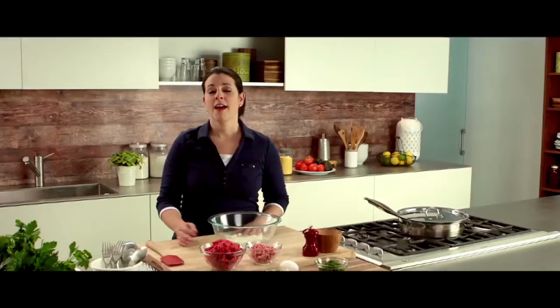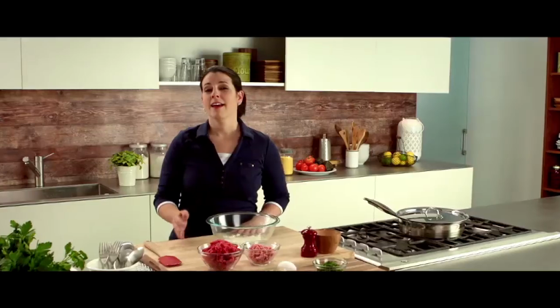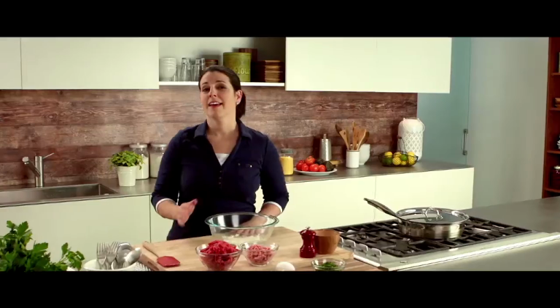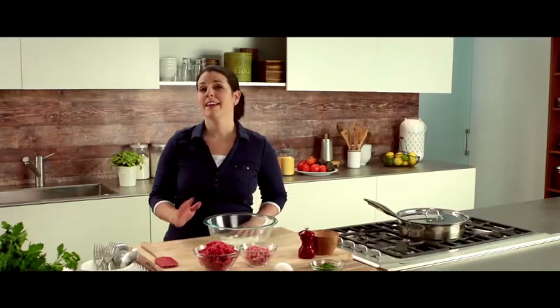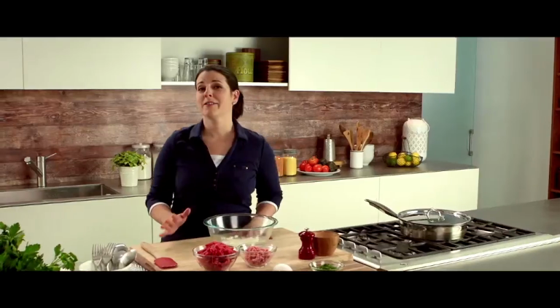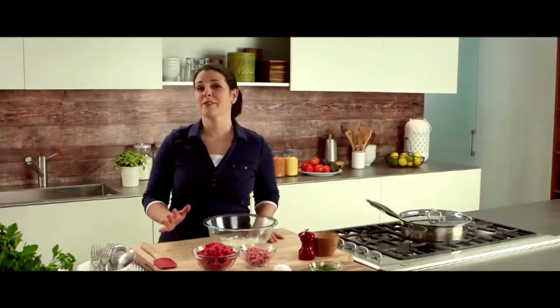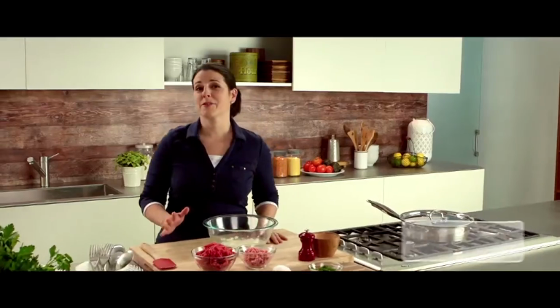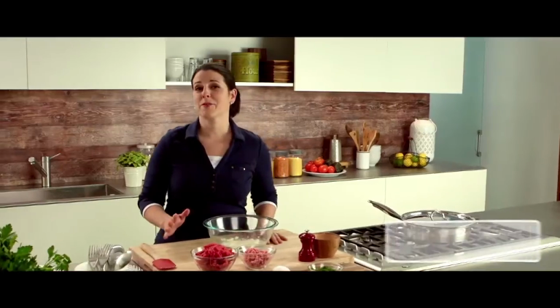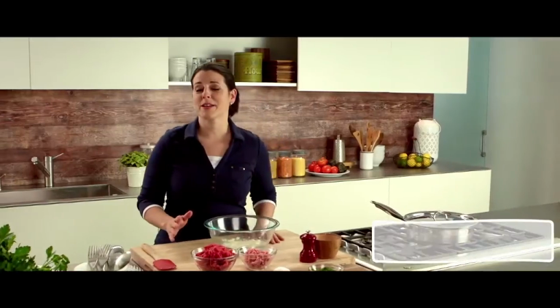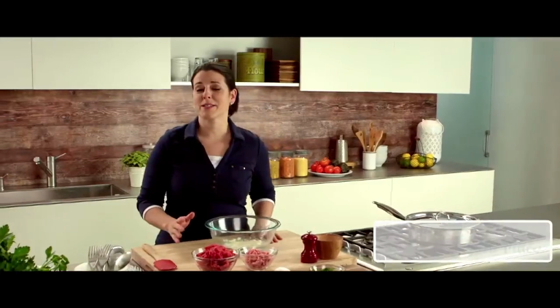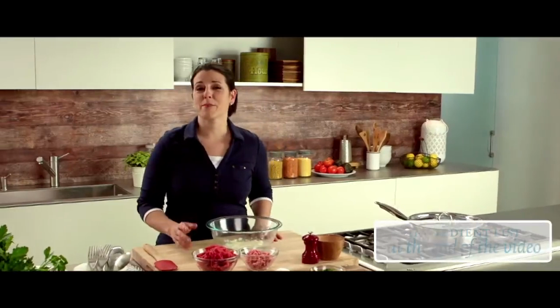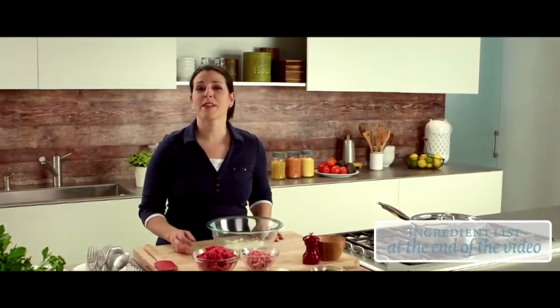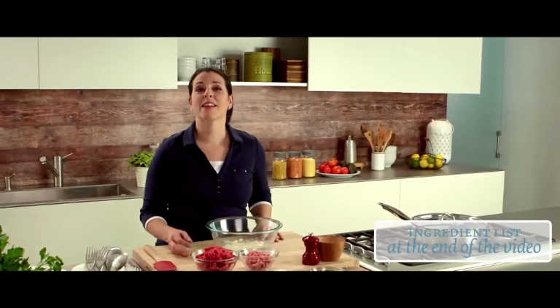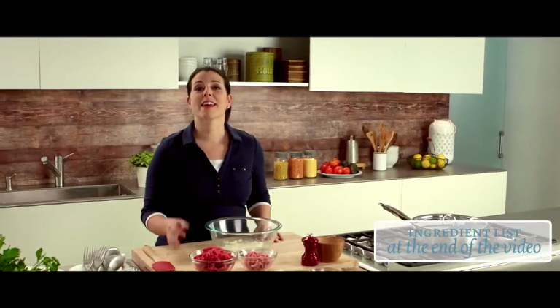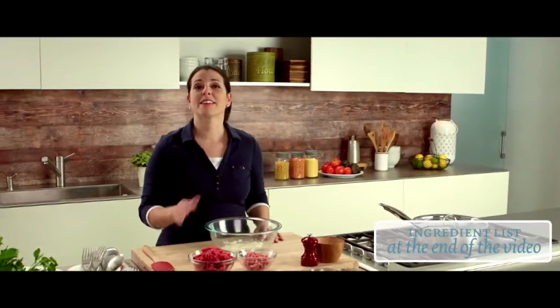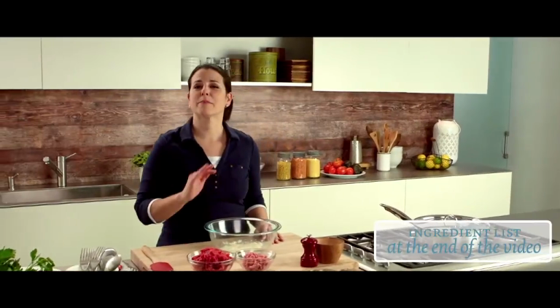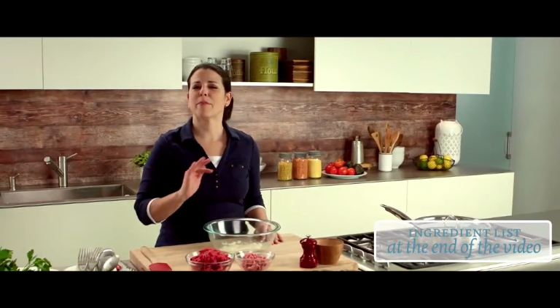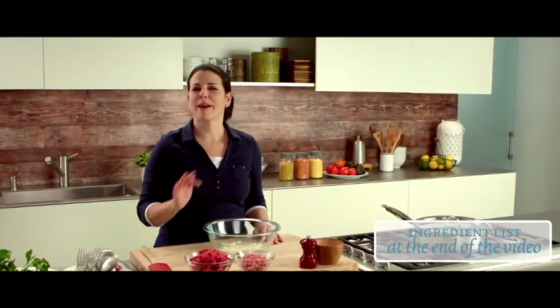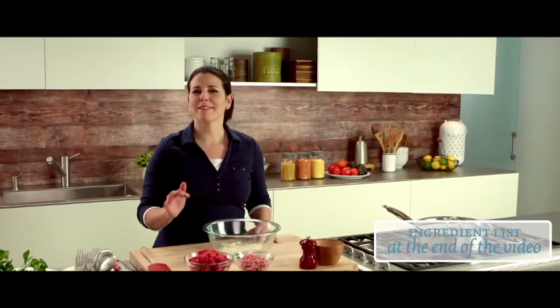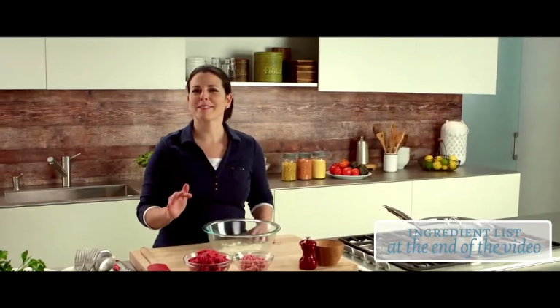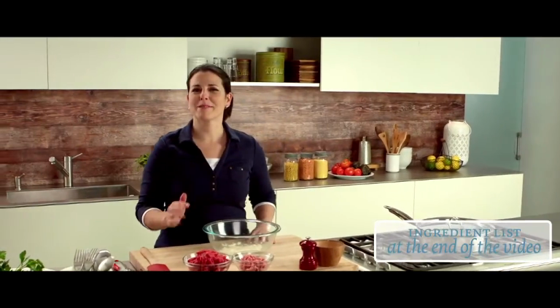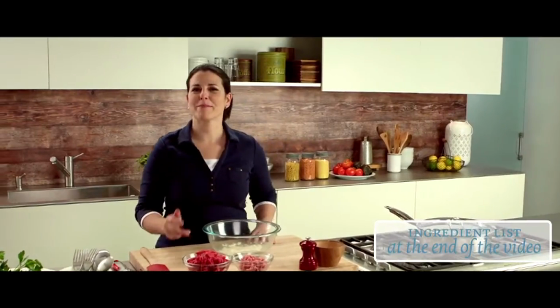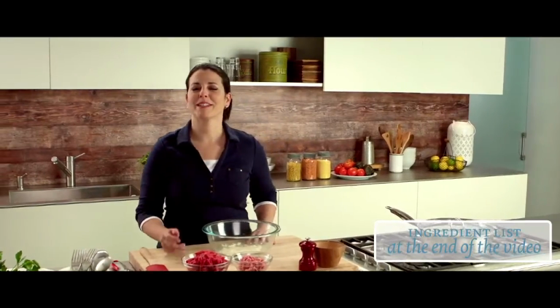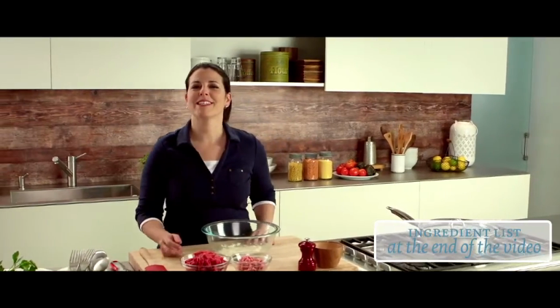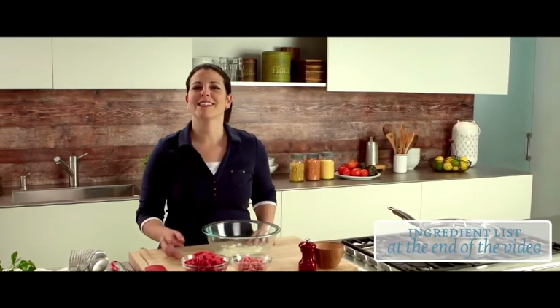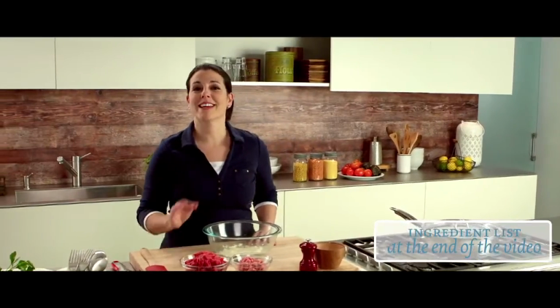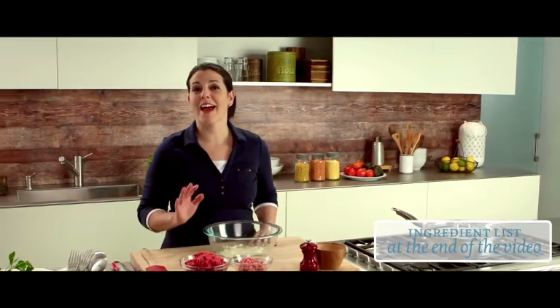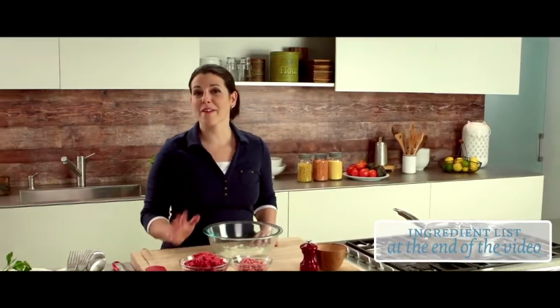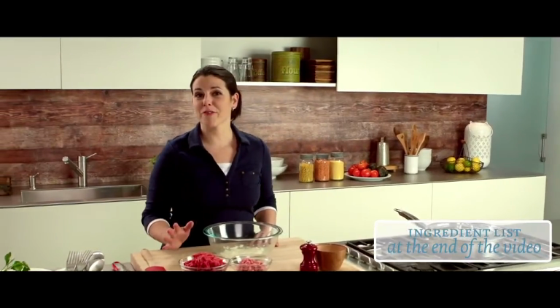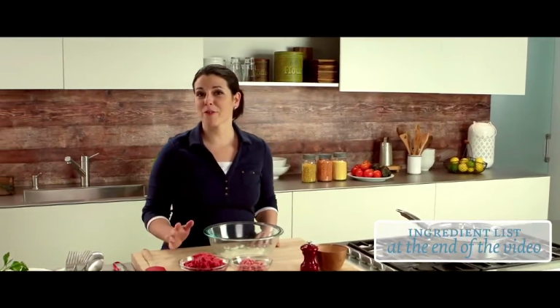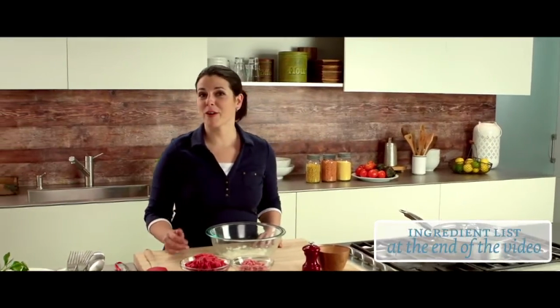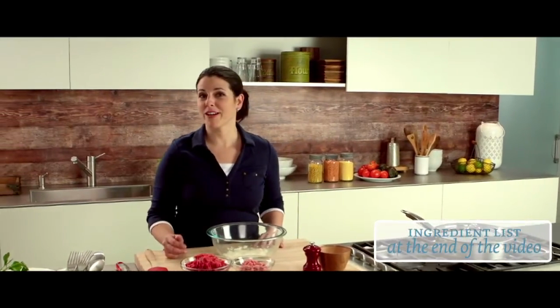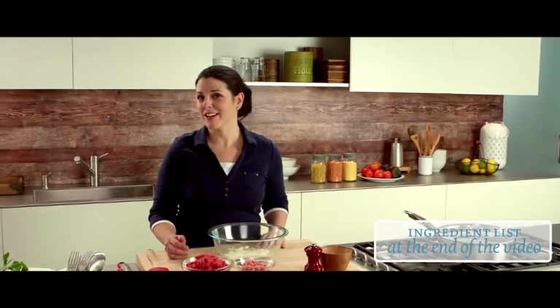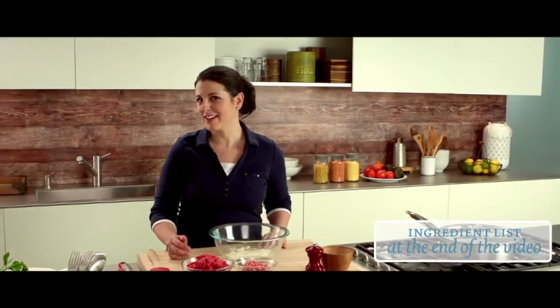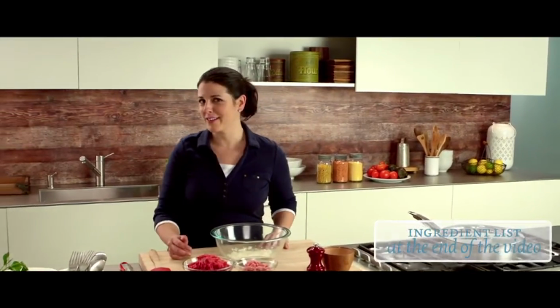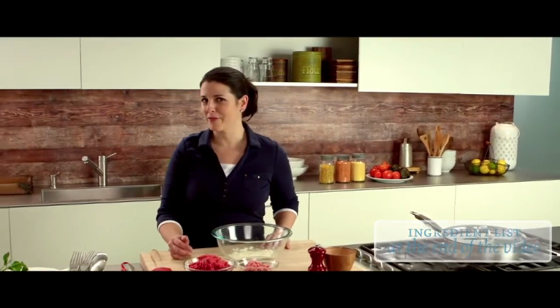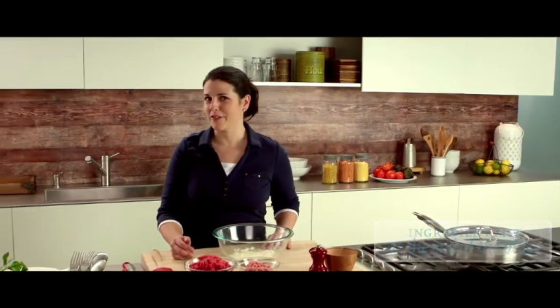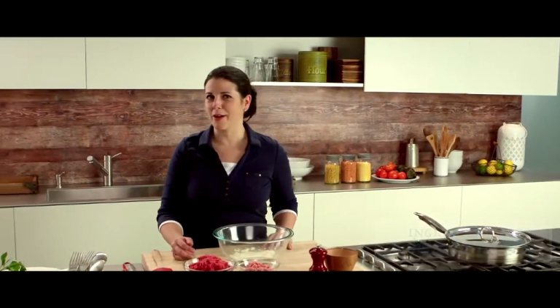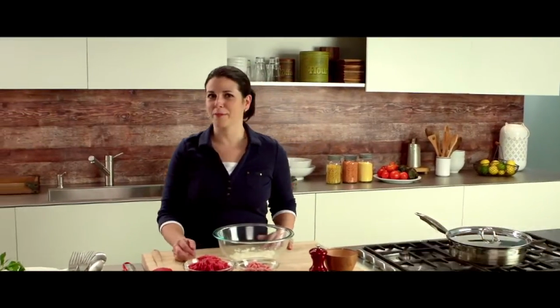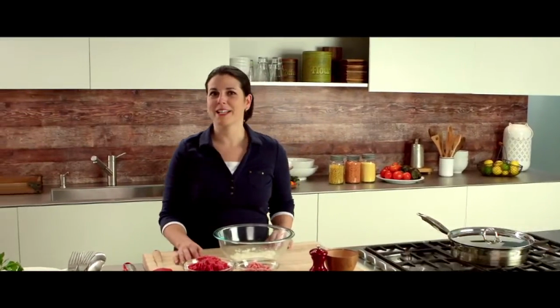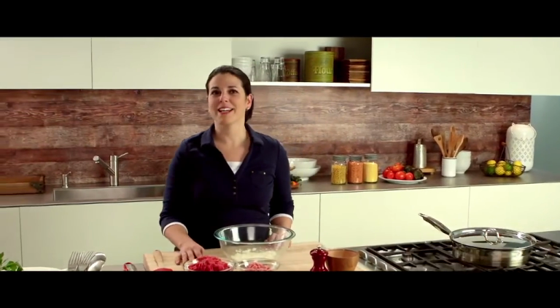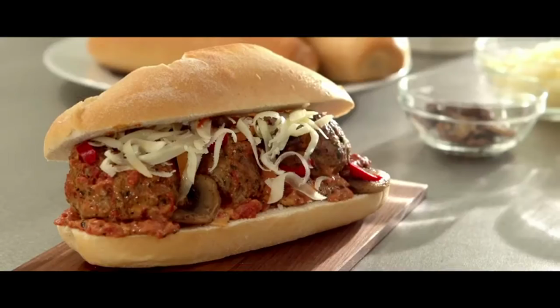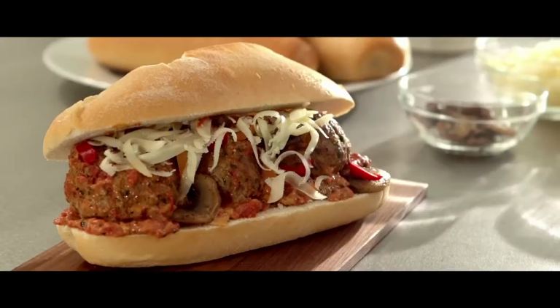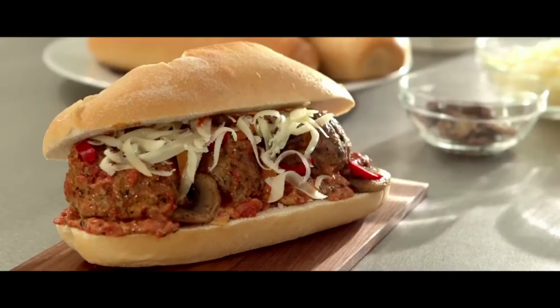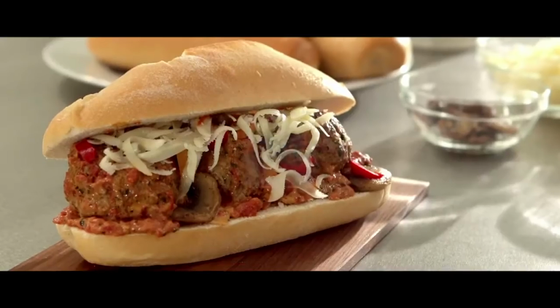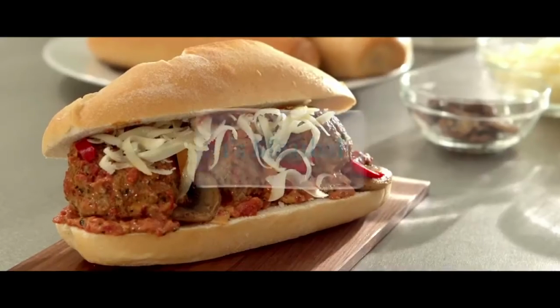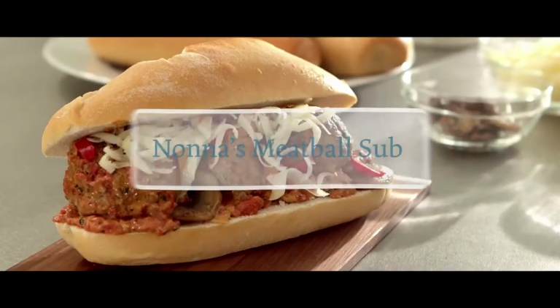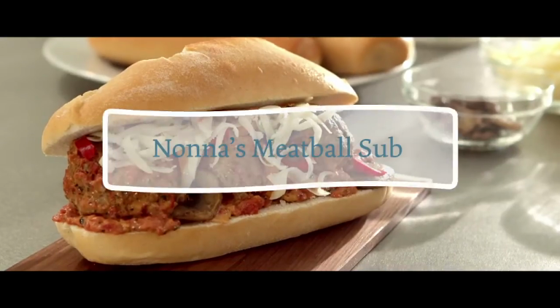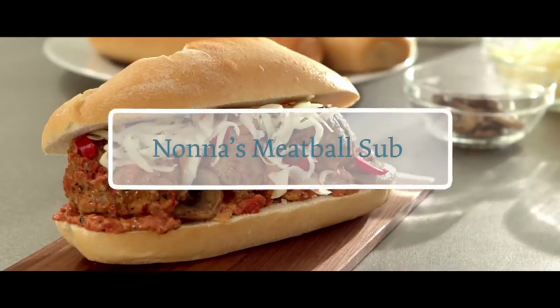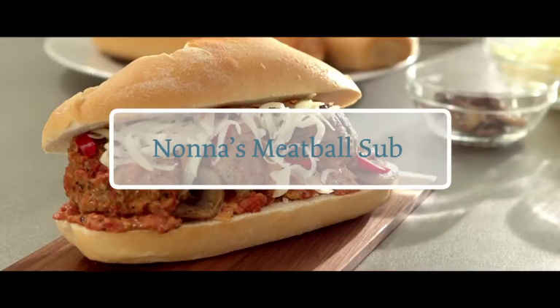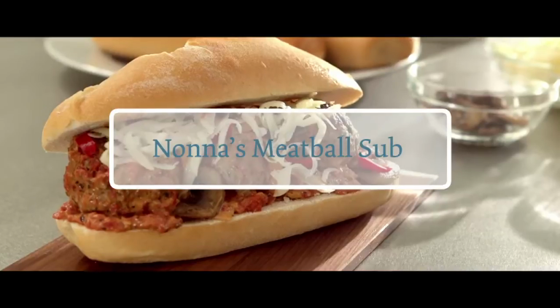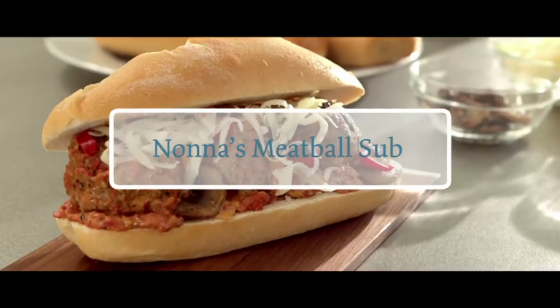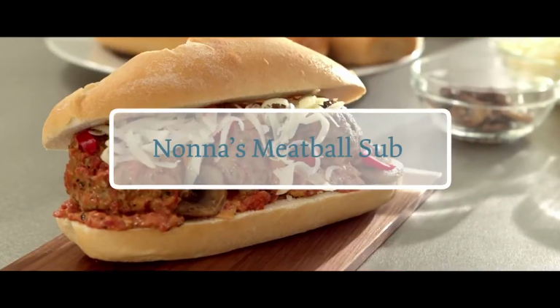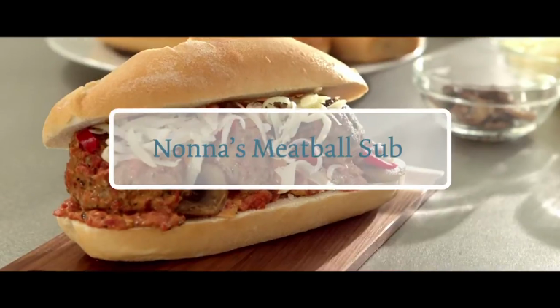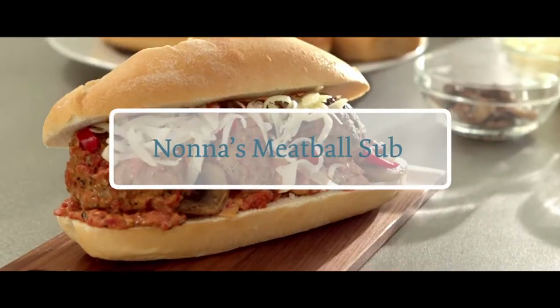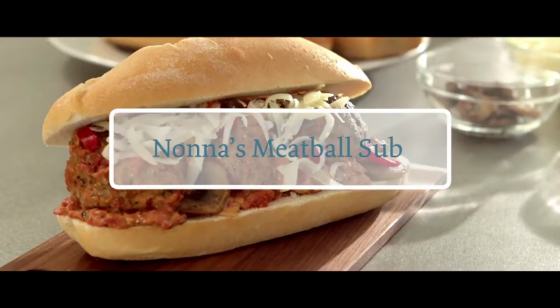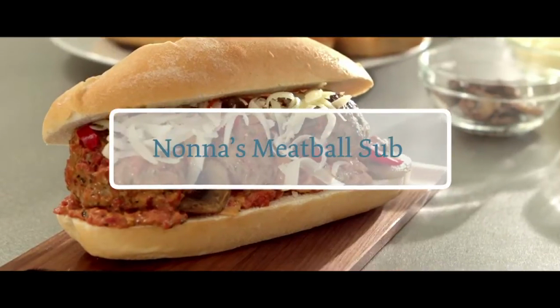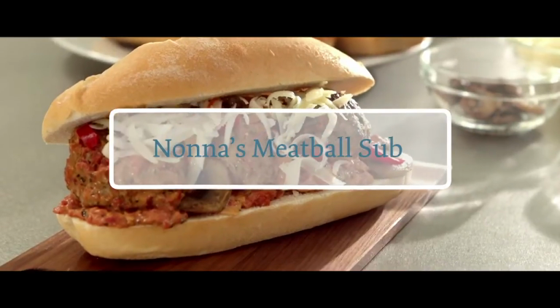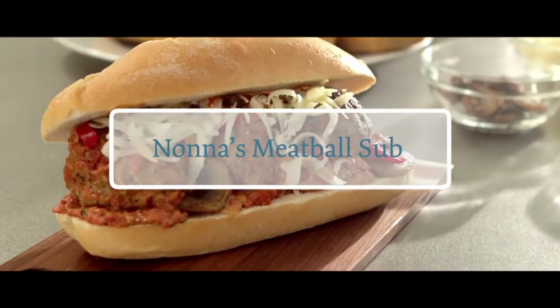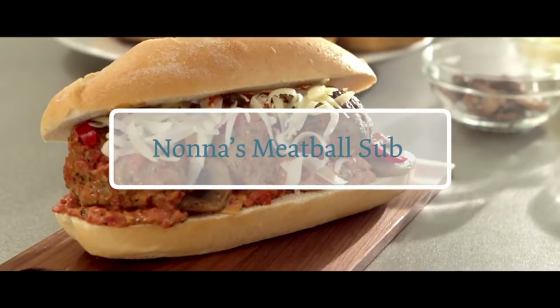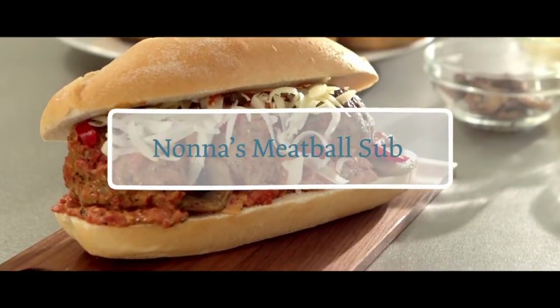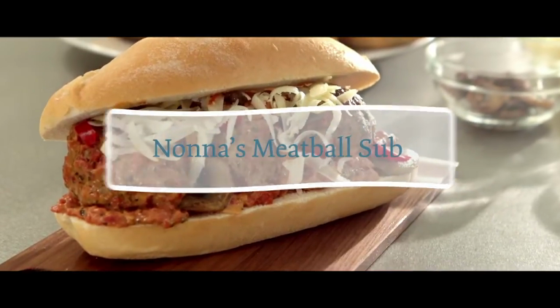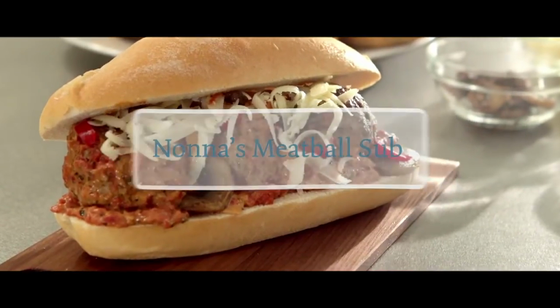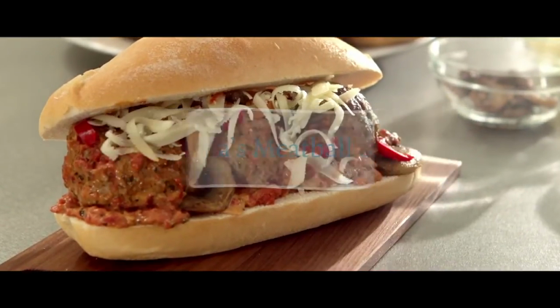Here's a recipe that is bound to please everyone in the family. I call it Nona's meatball sub.